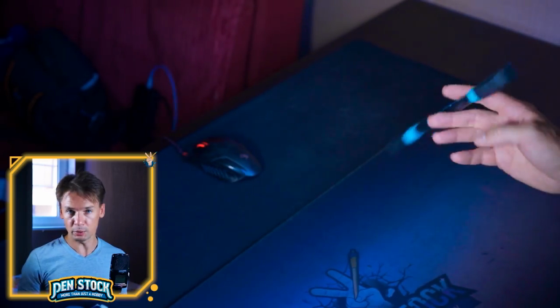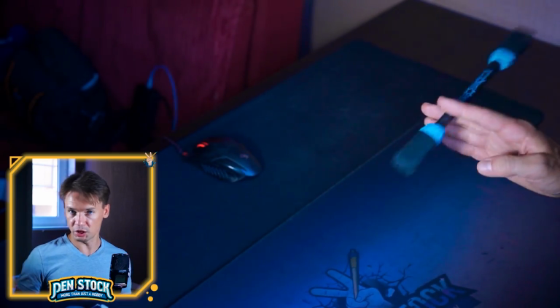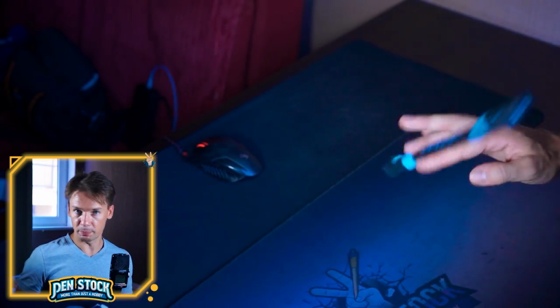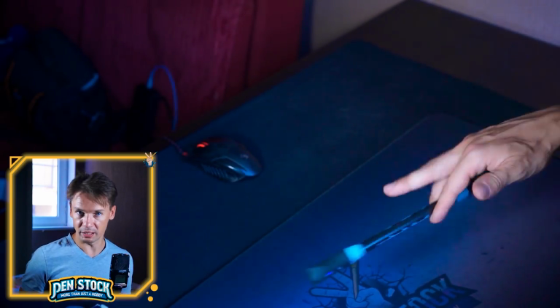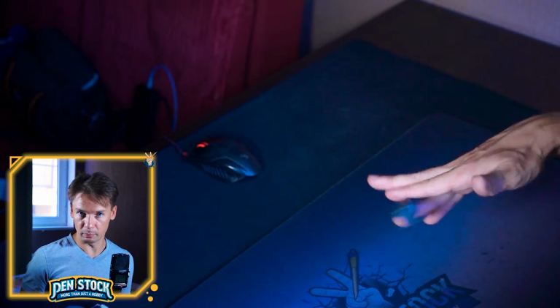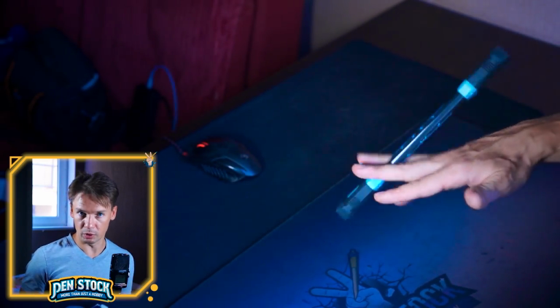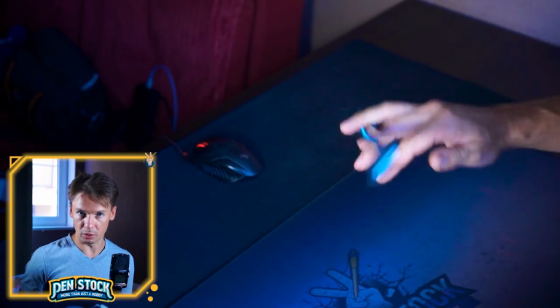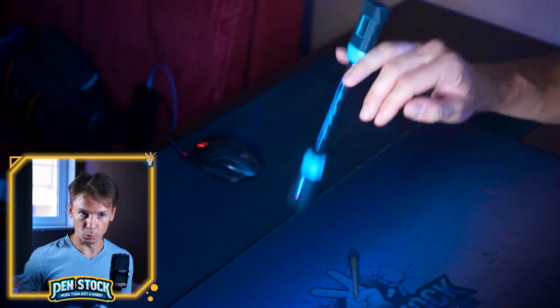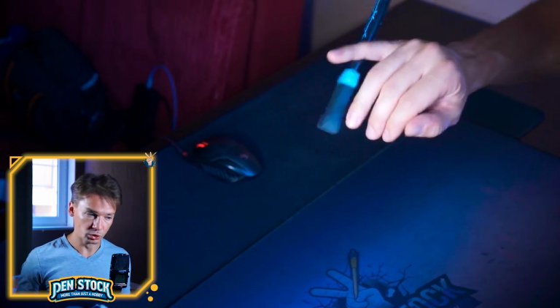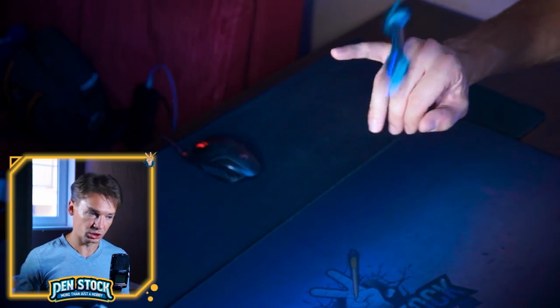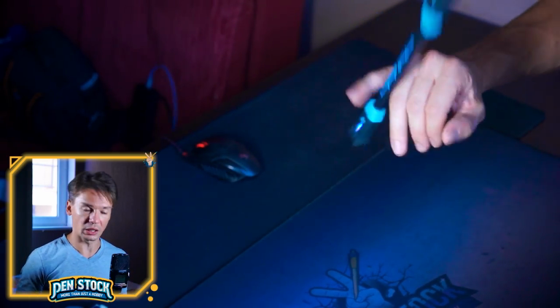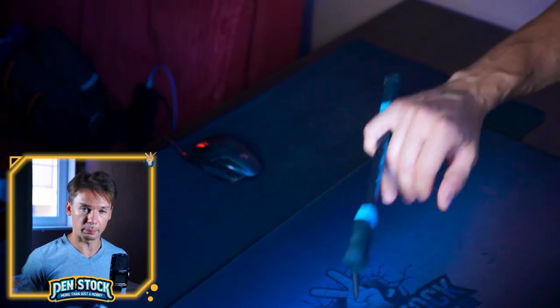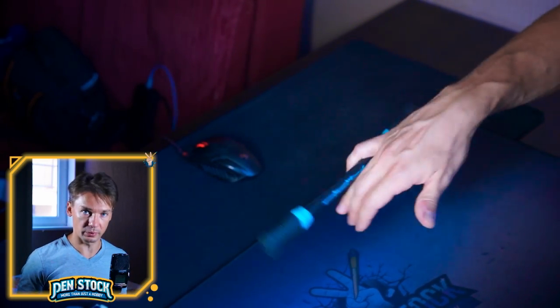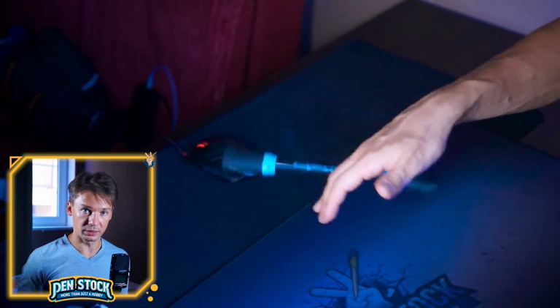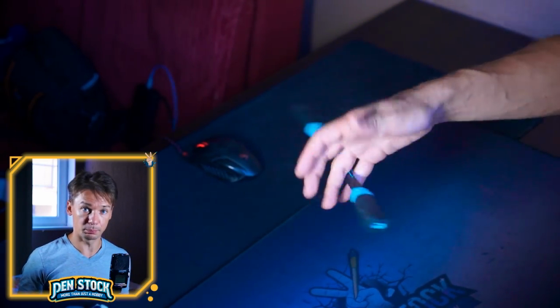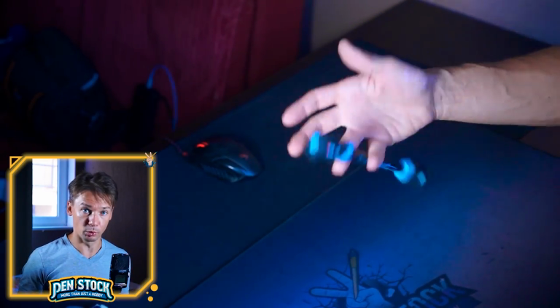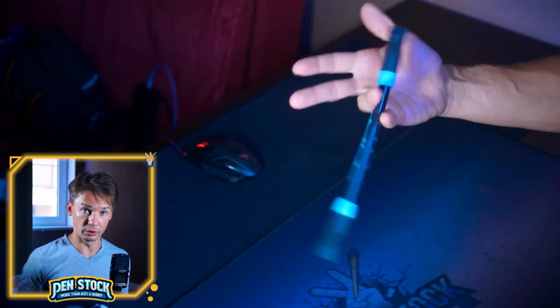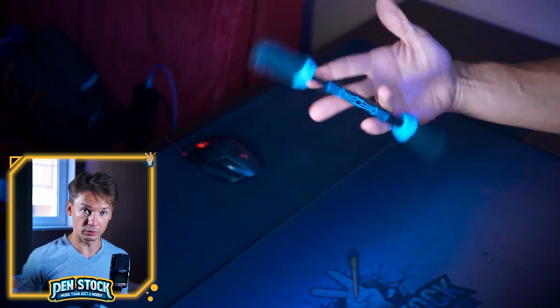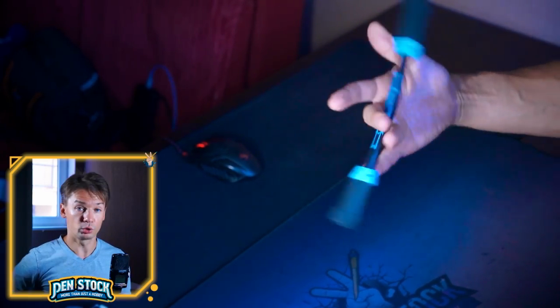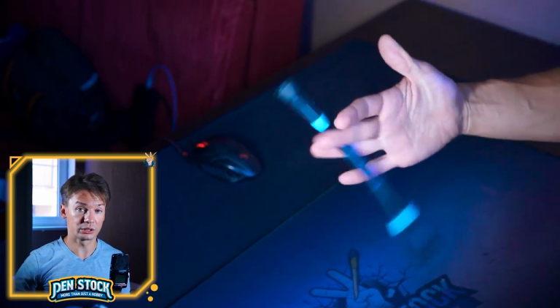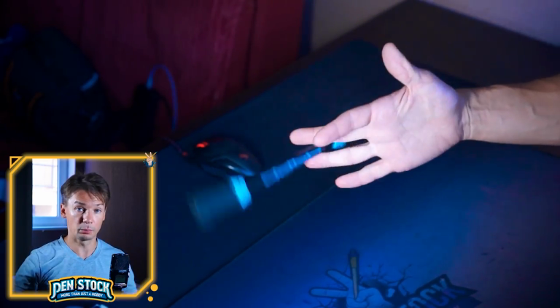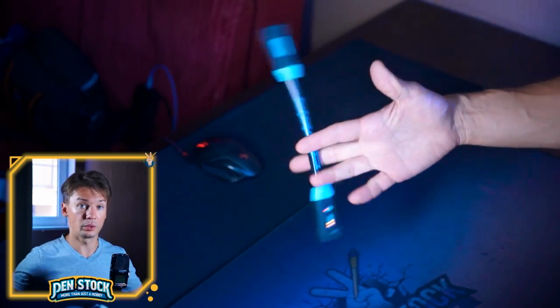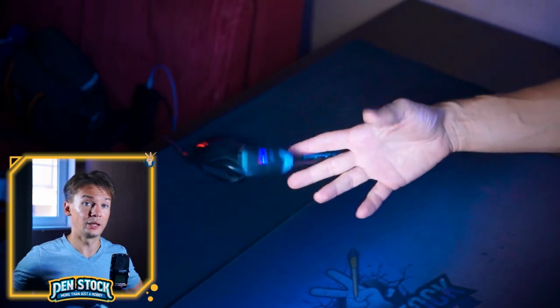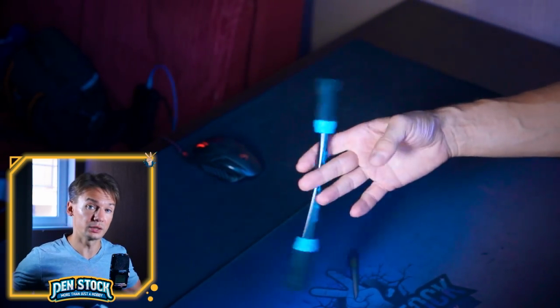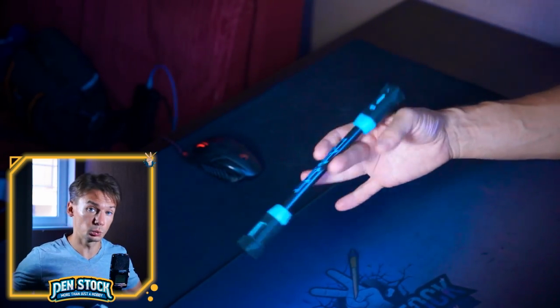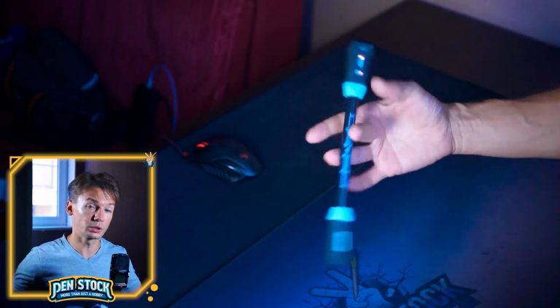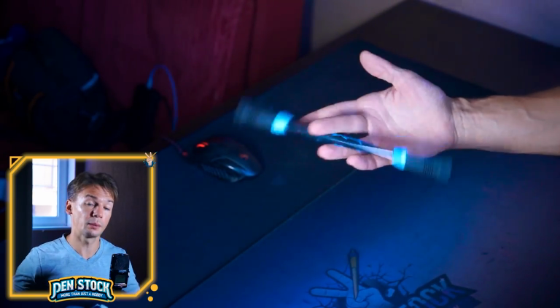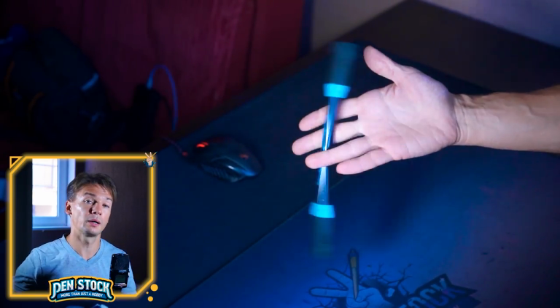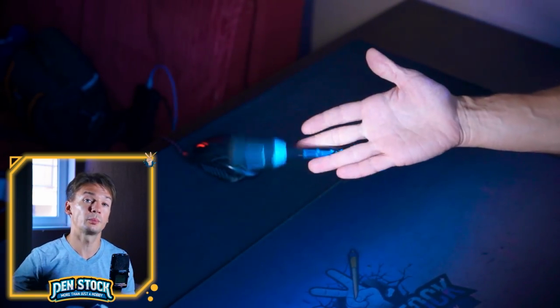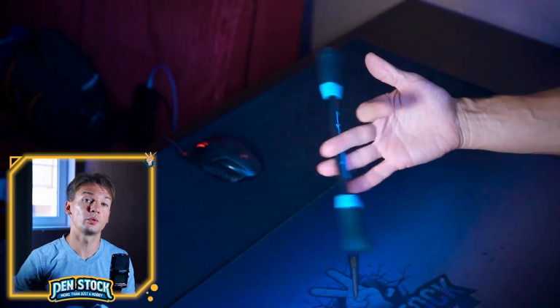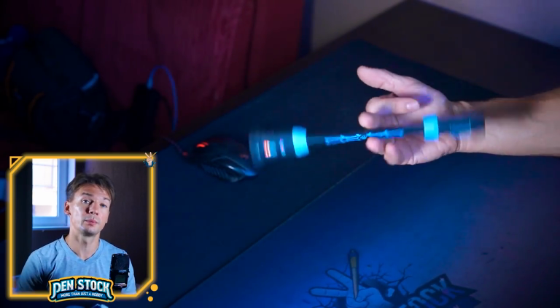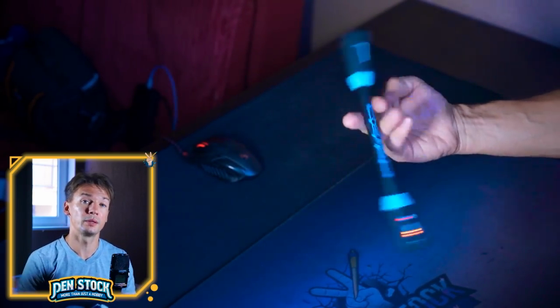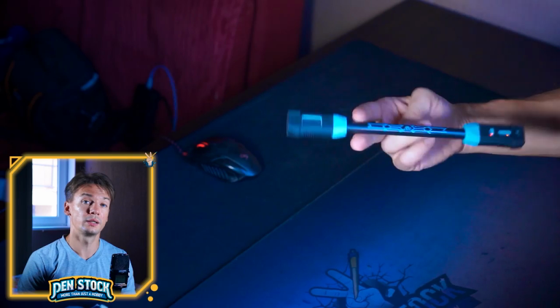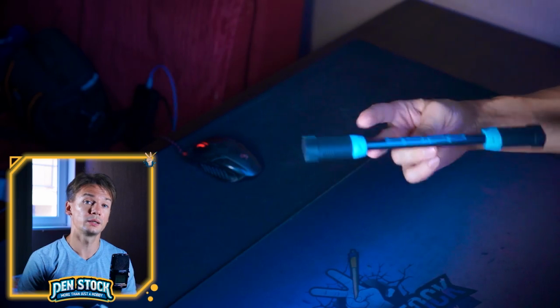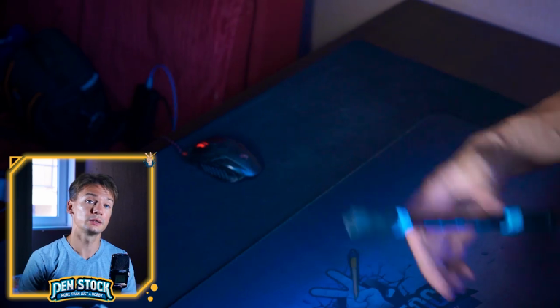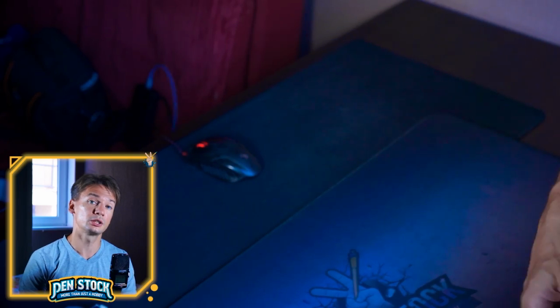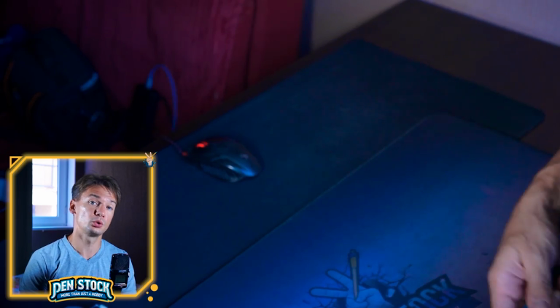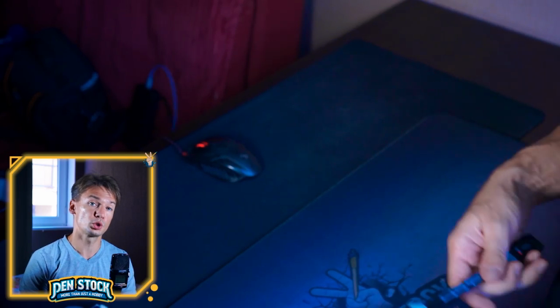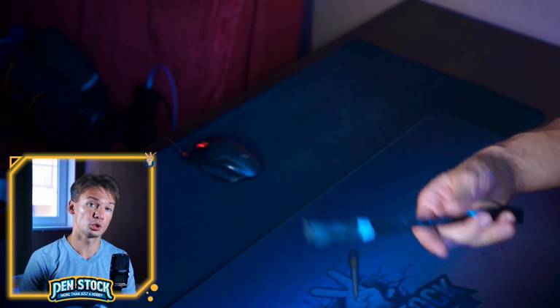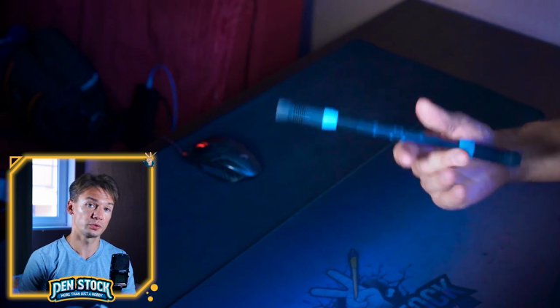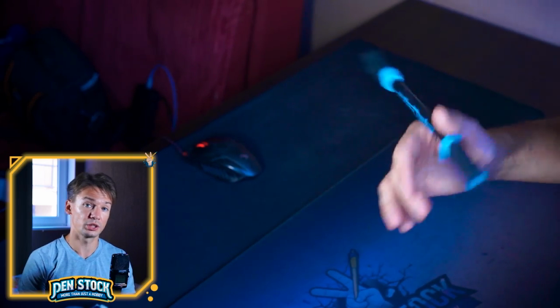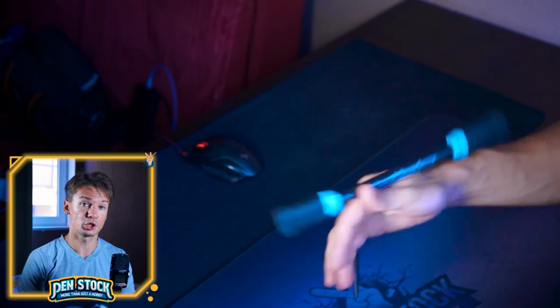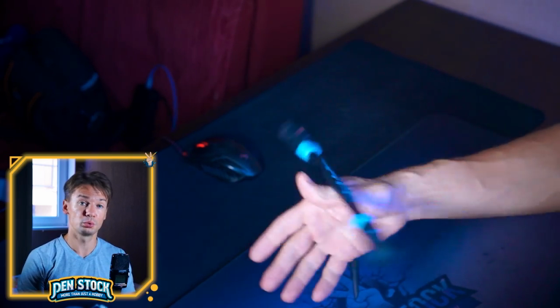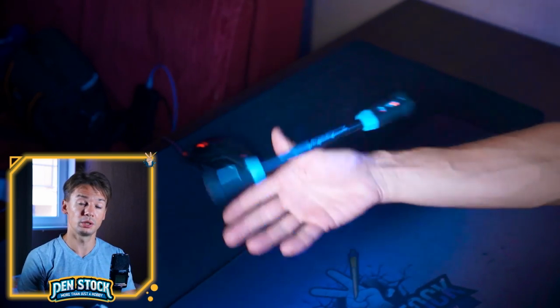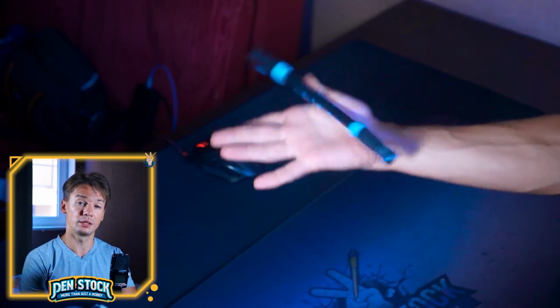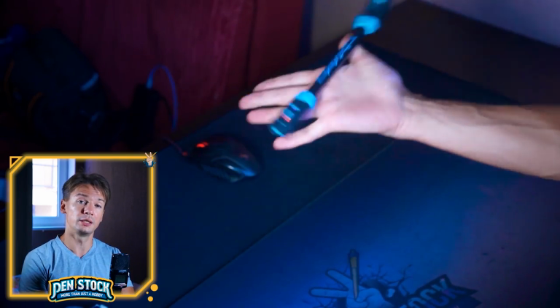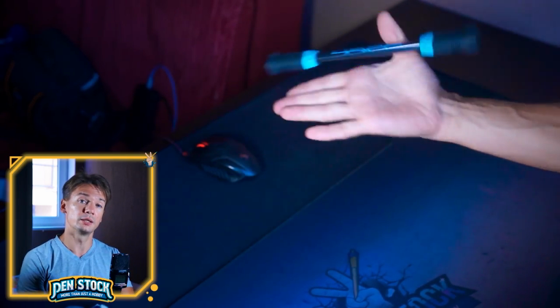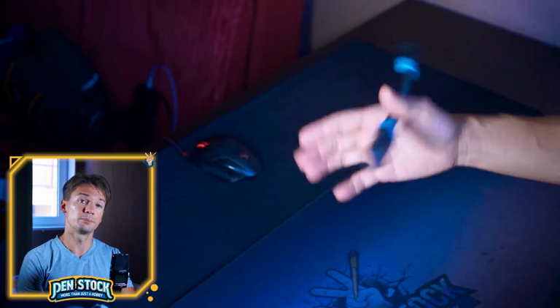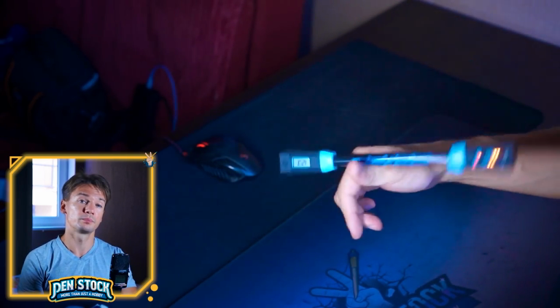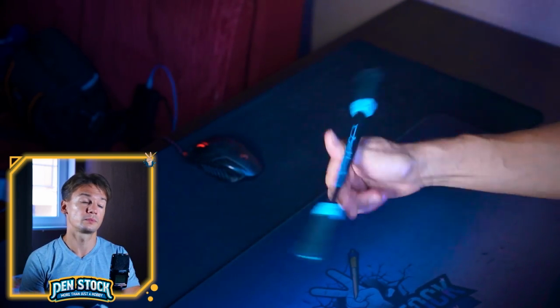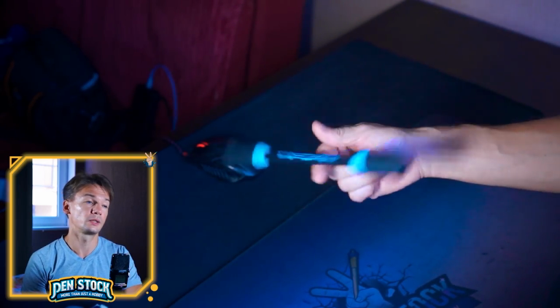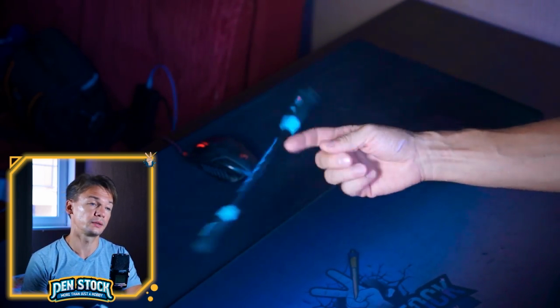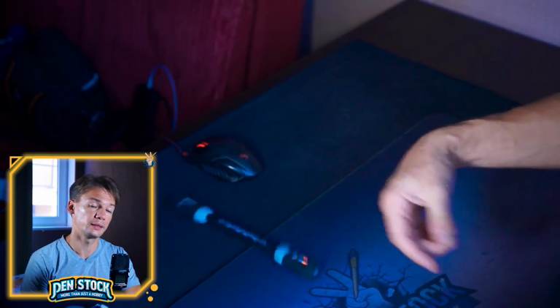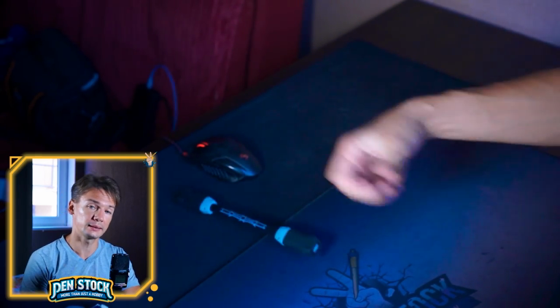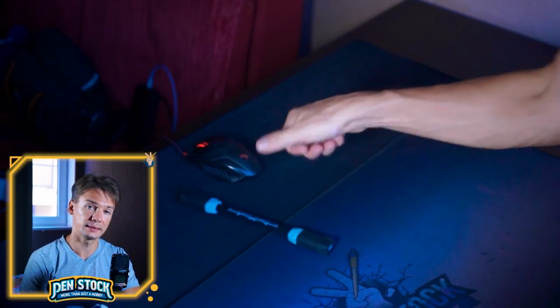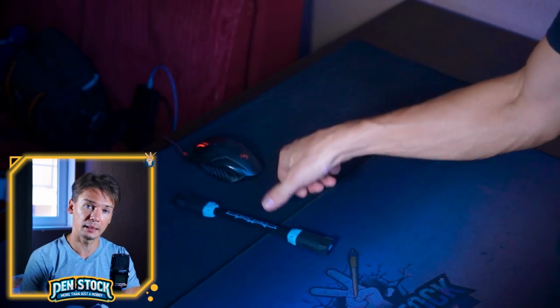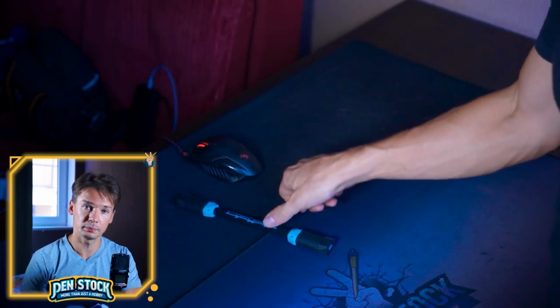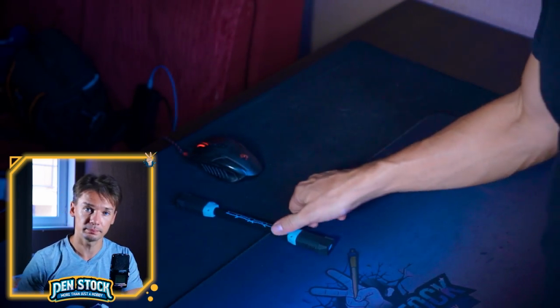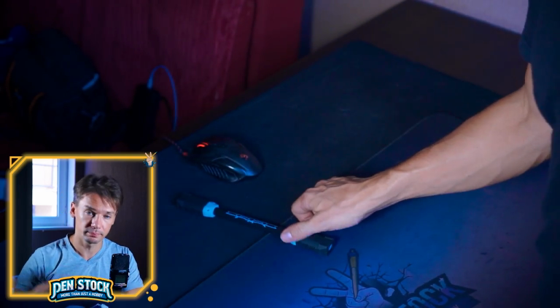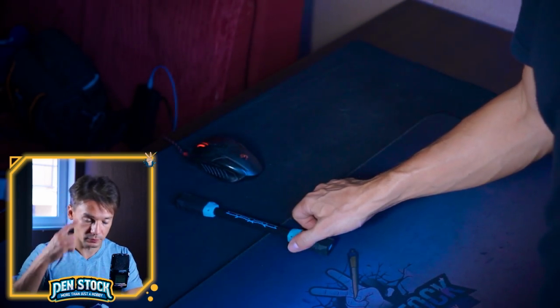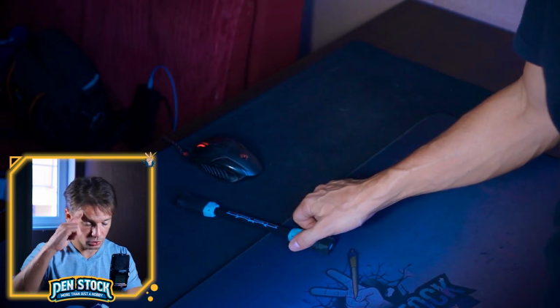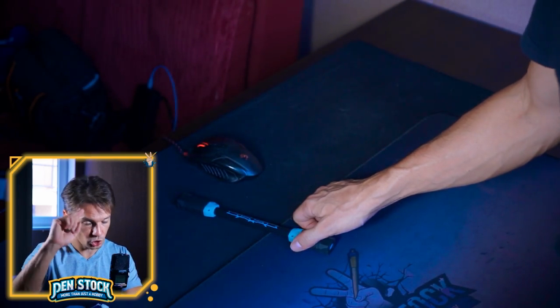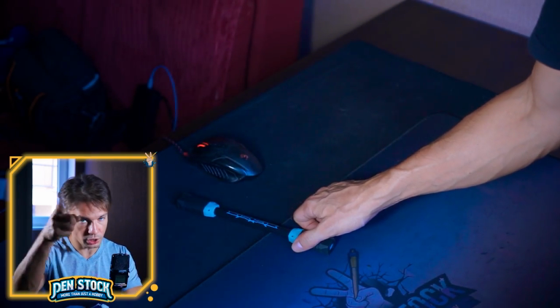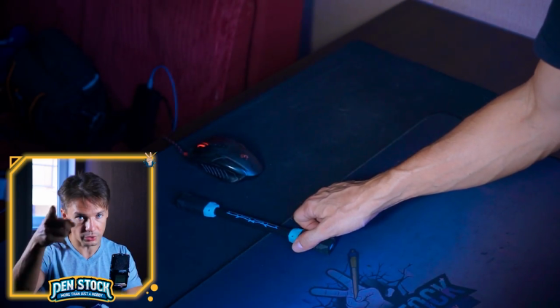I wish the pen mod's story wouldn't stop at this point, or that someone else would come up with a better execution of such a good idea. Till the next time, cheers!